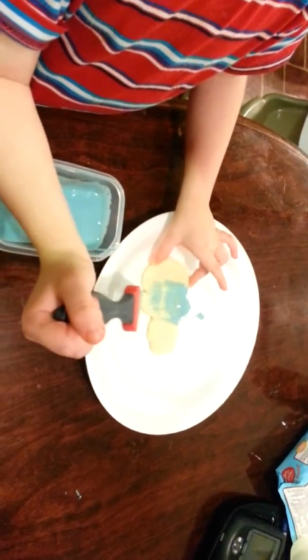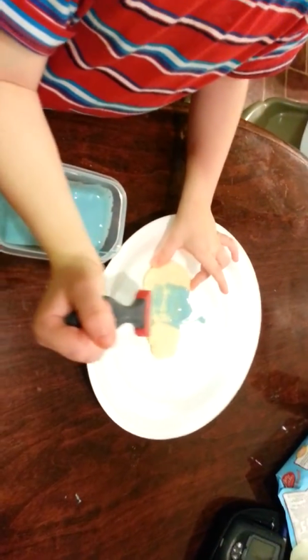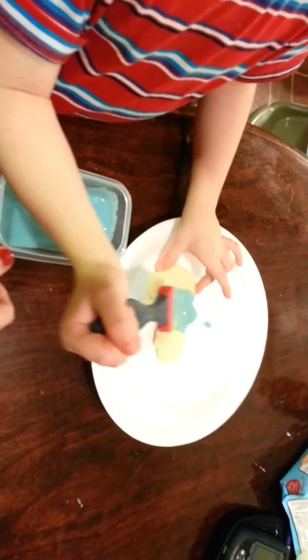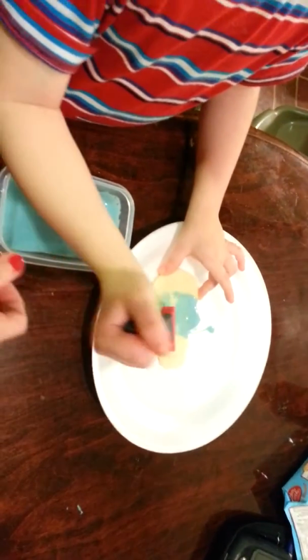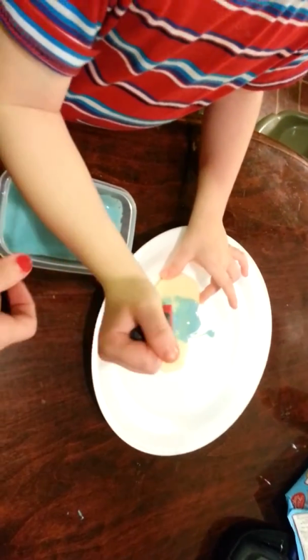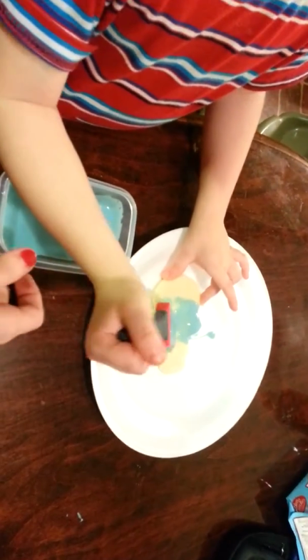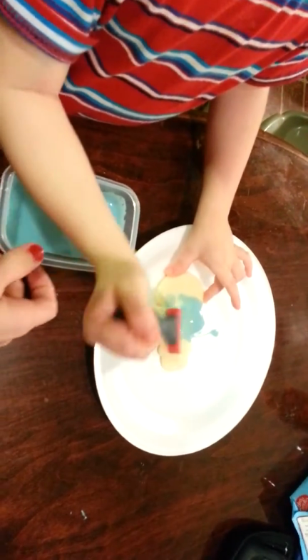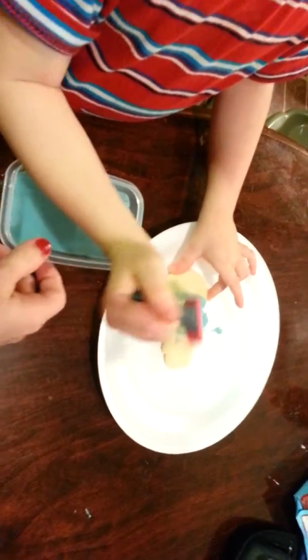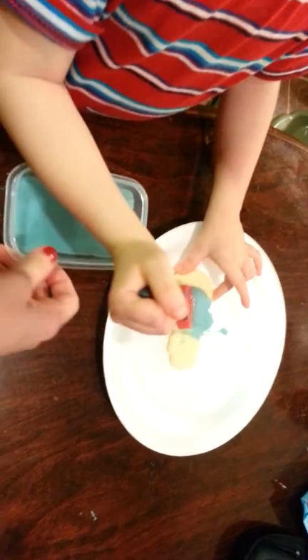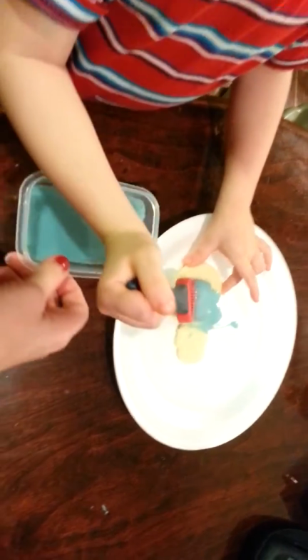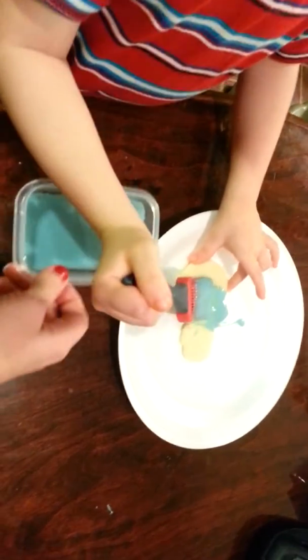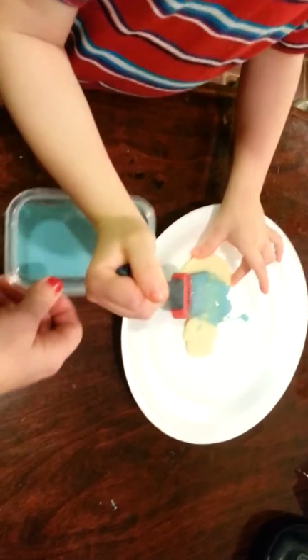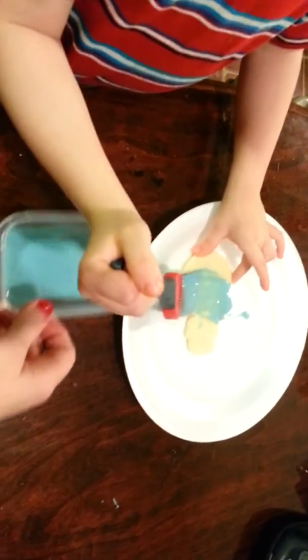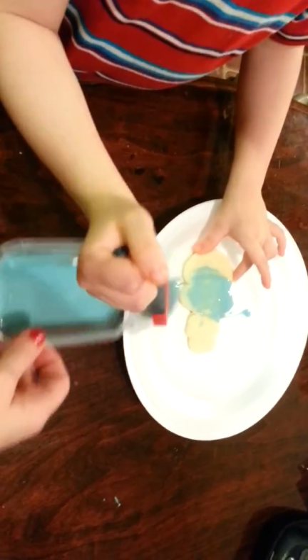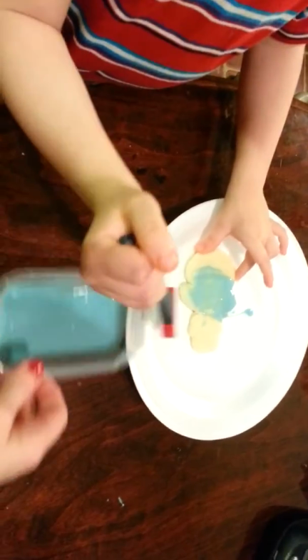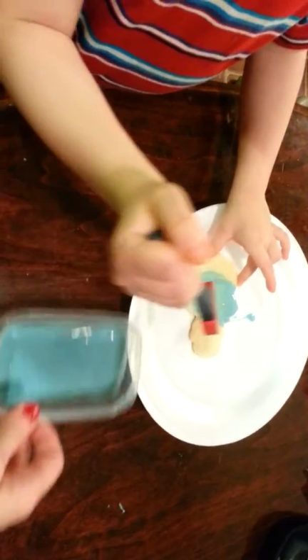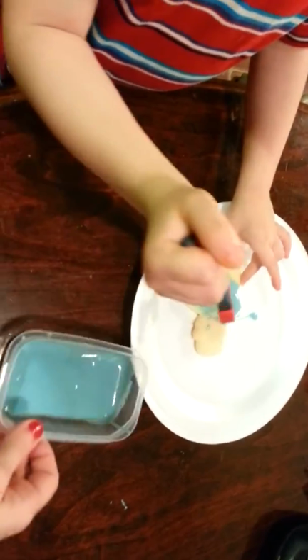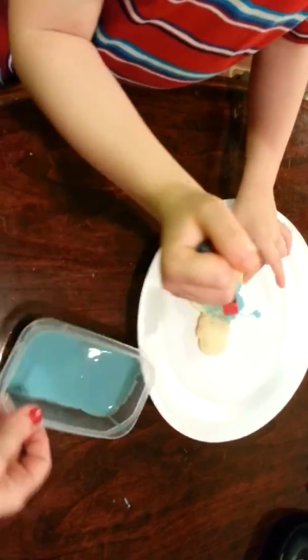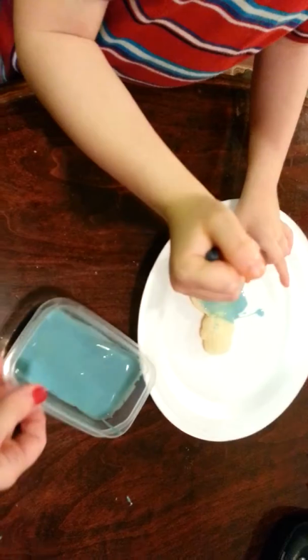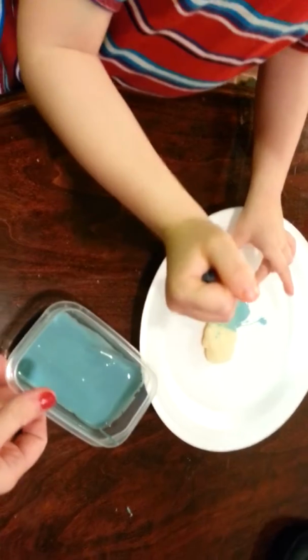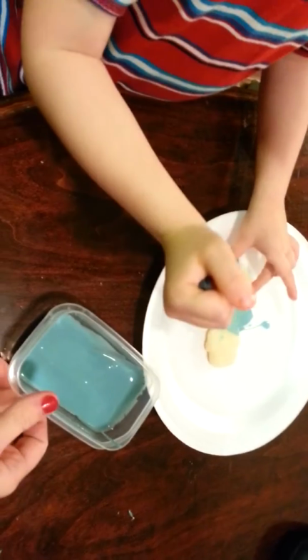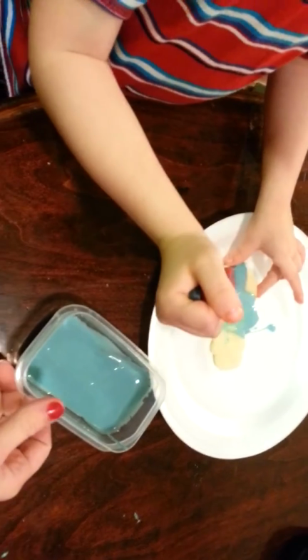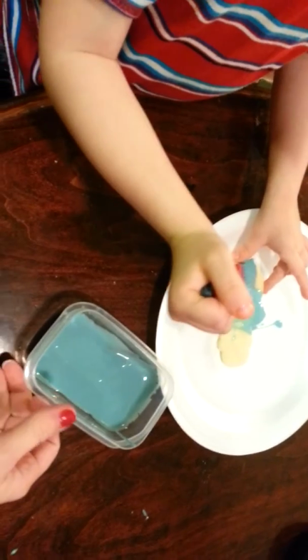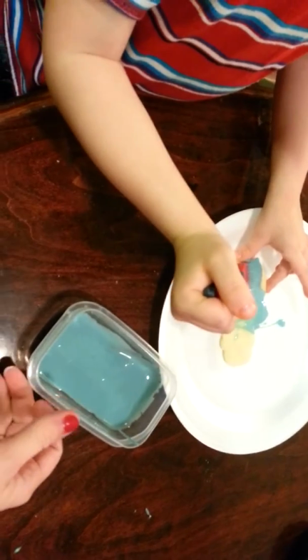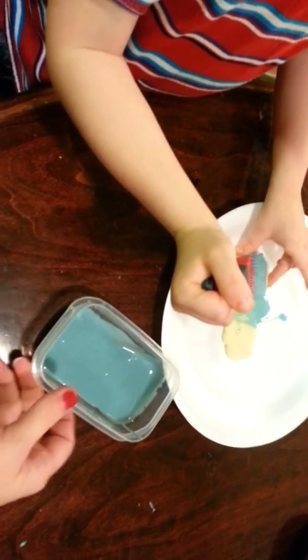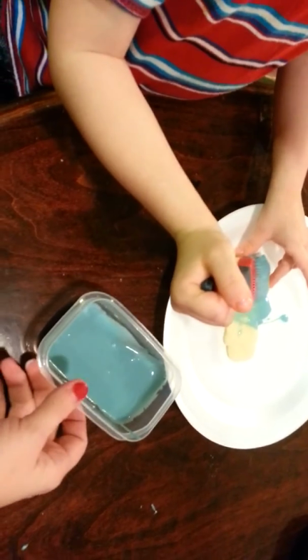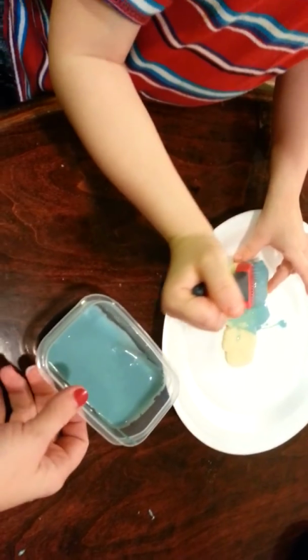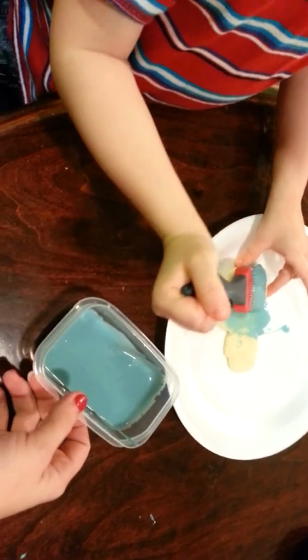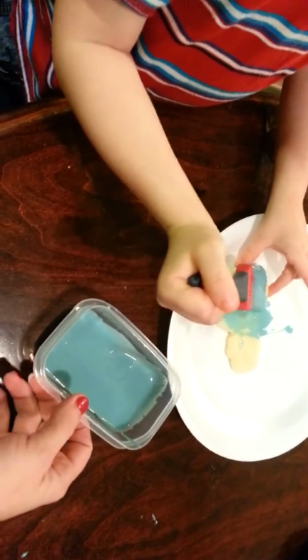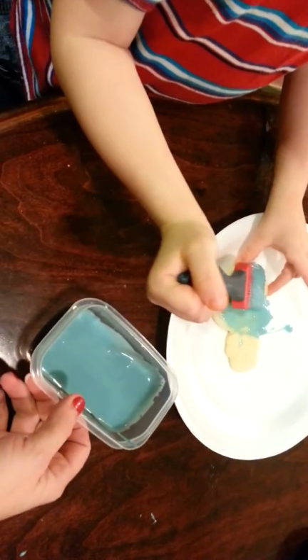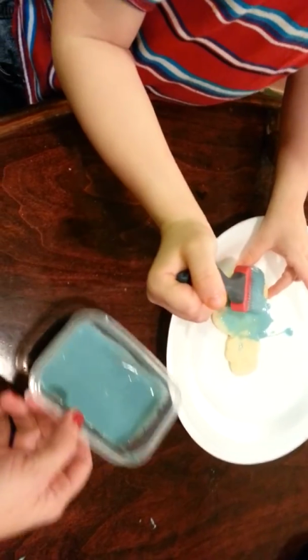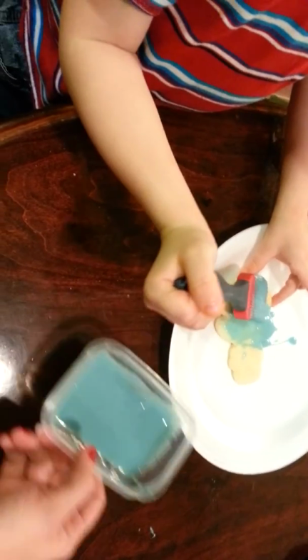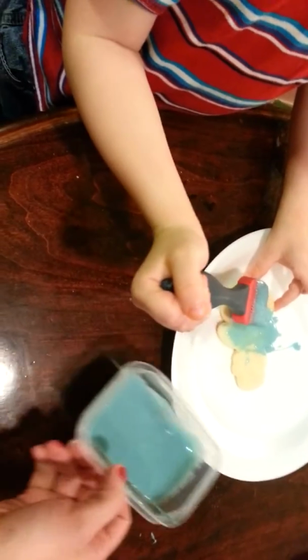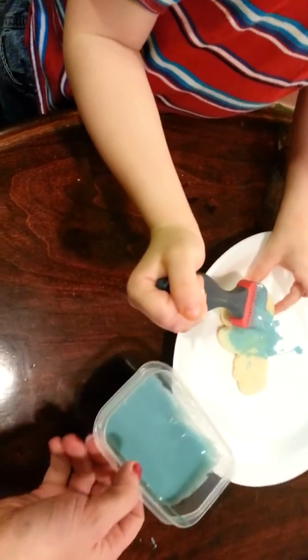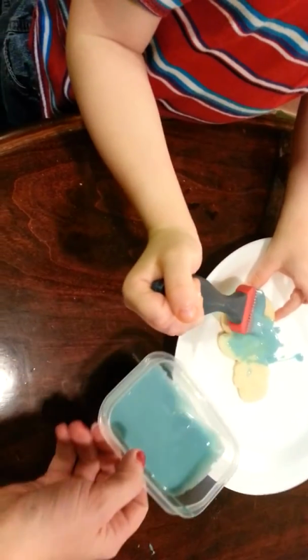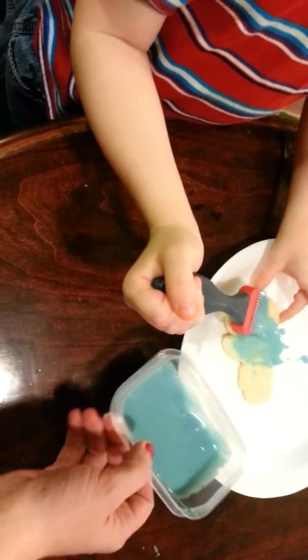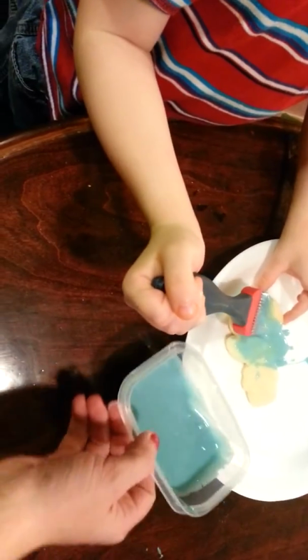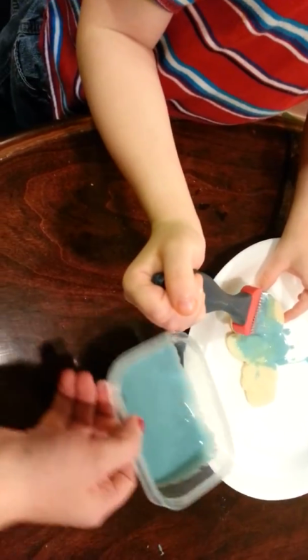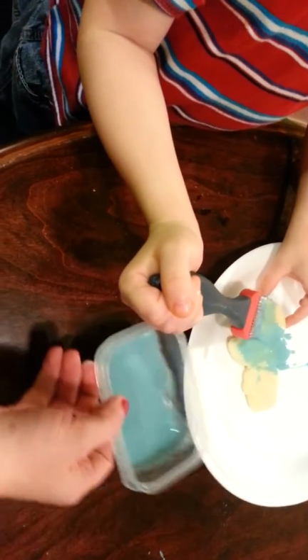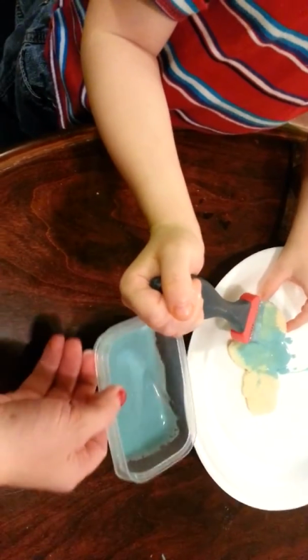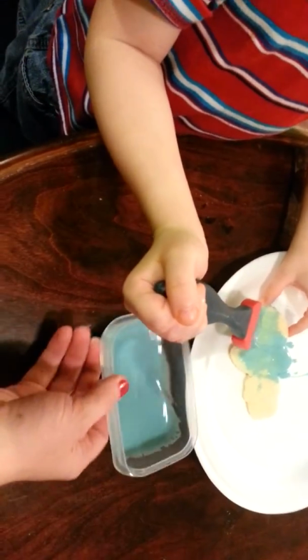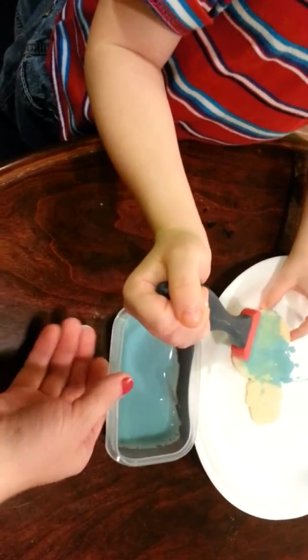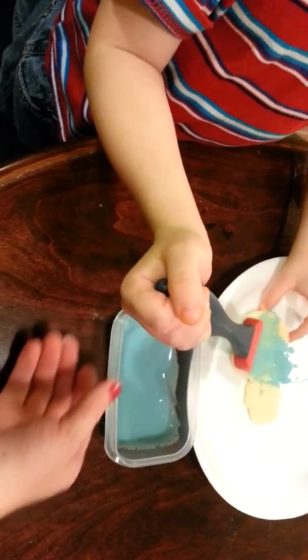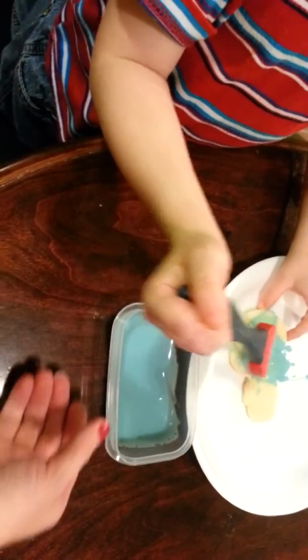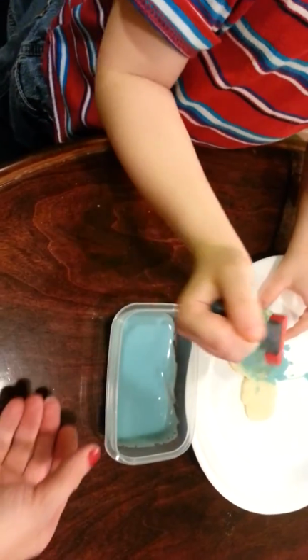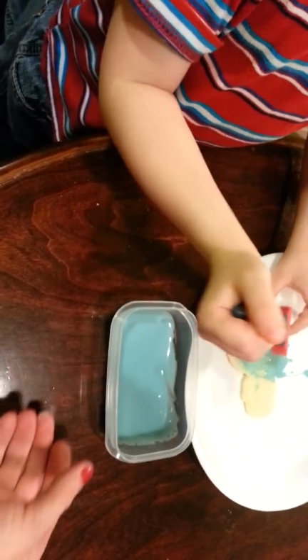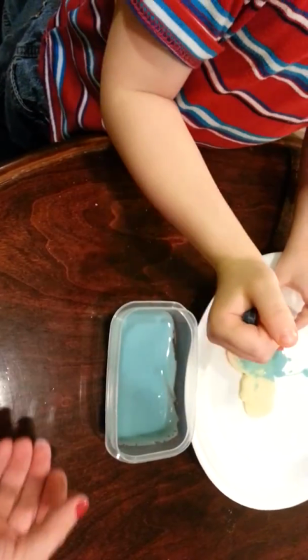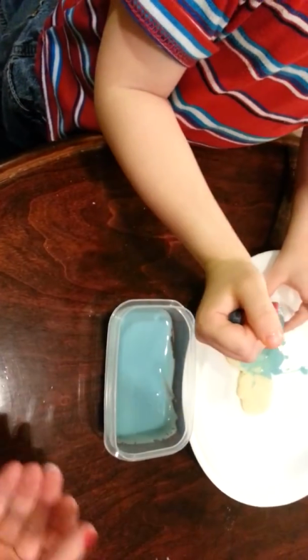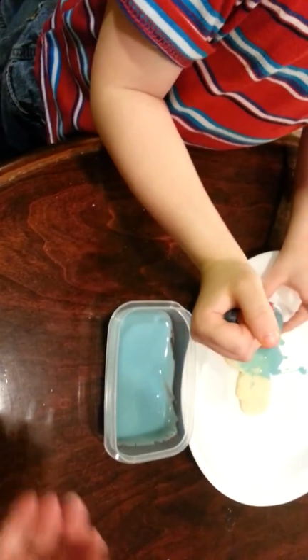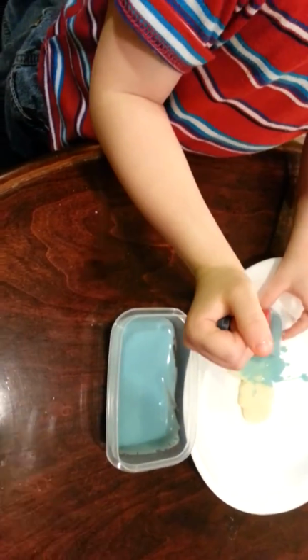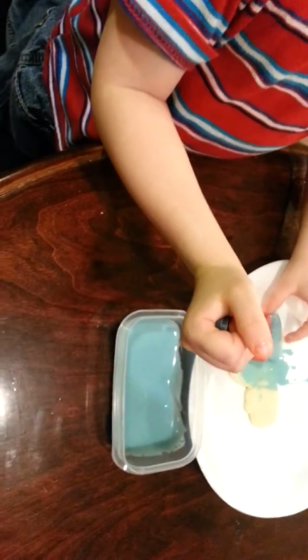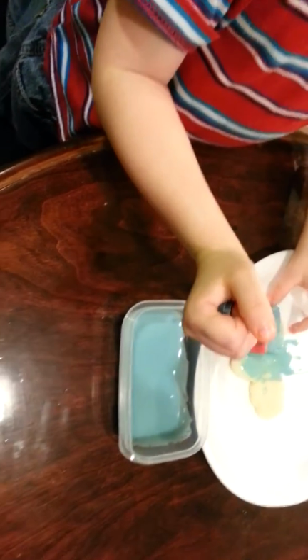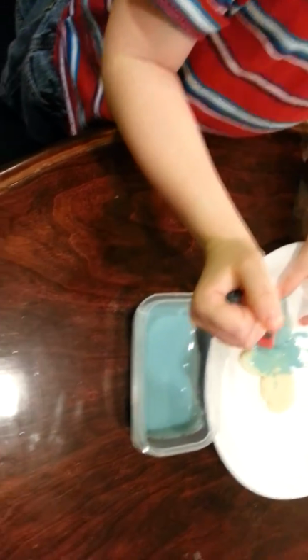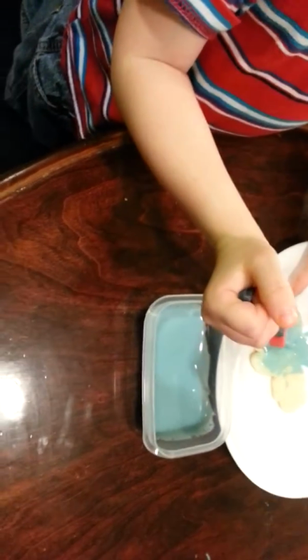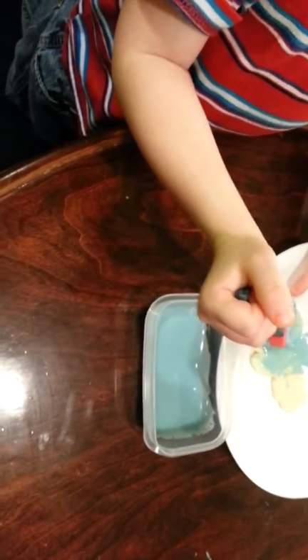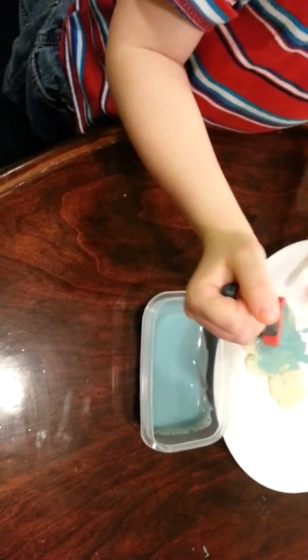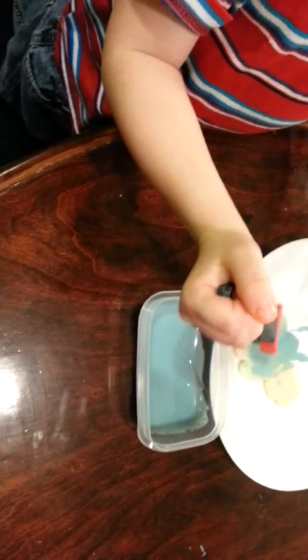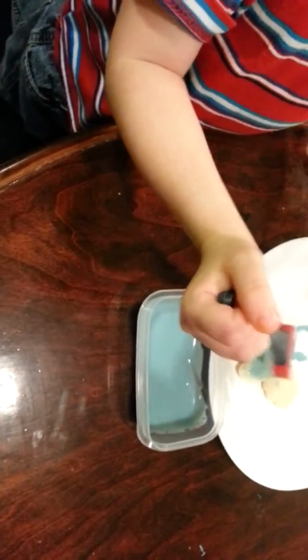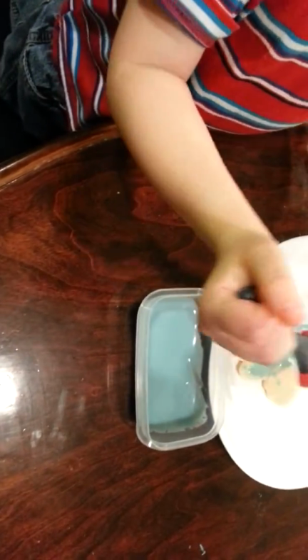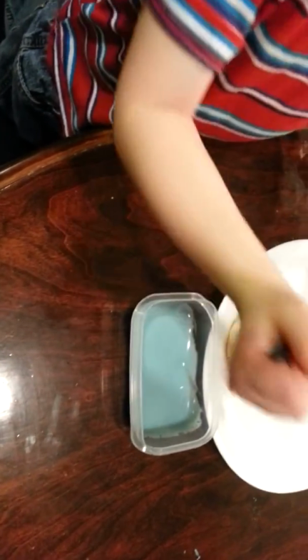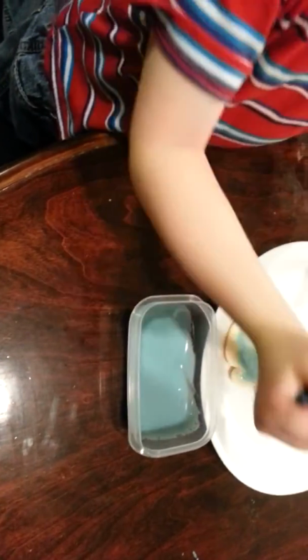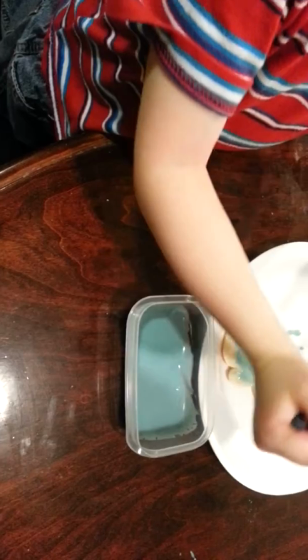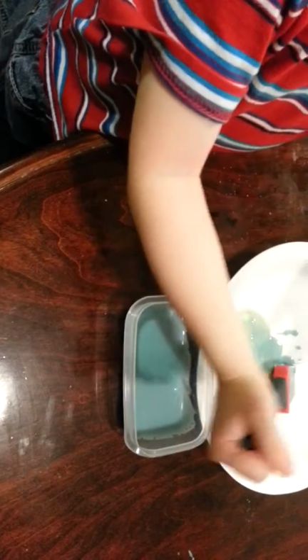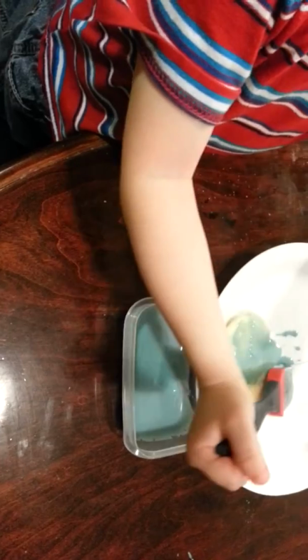Good job. Get it all over the snowman. Use as much as you want. That one I want.